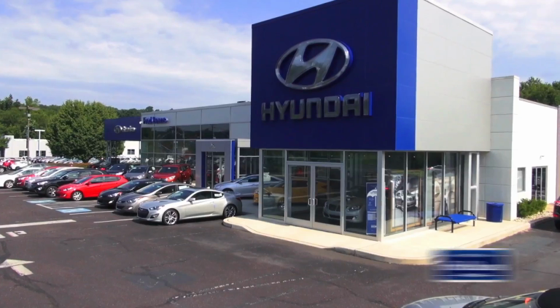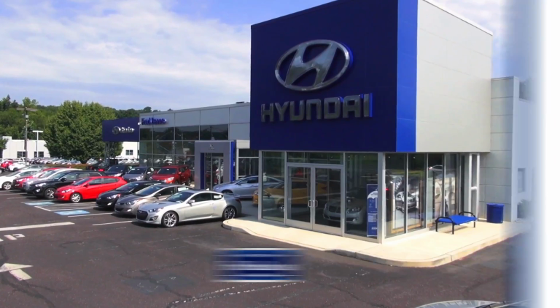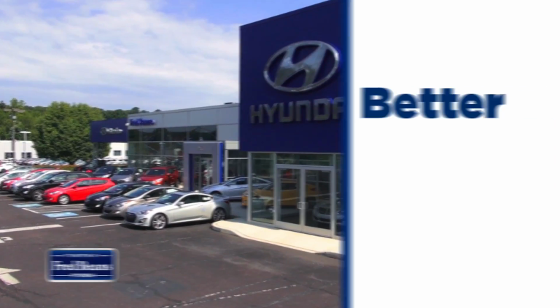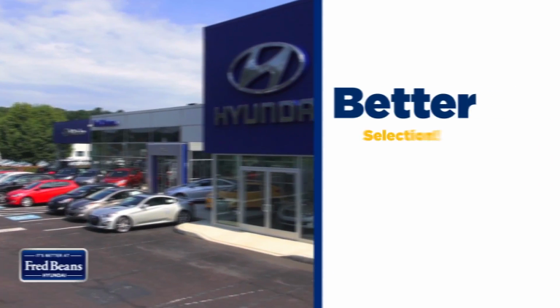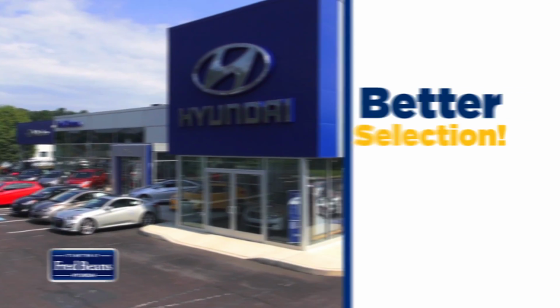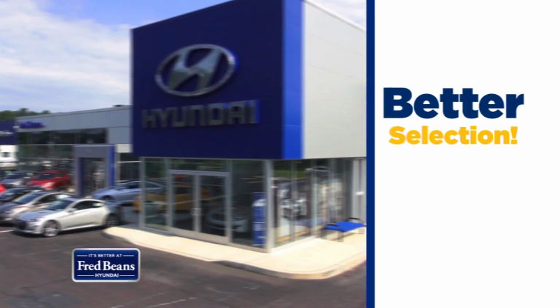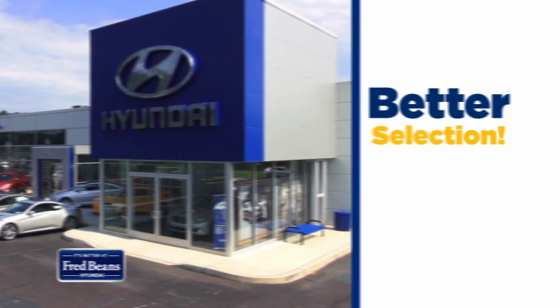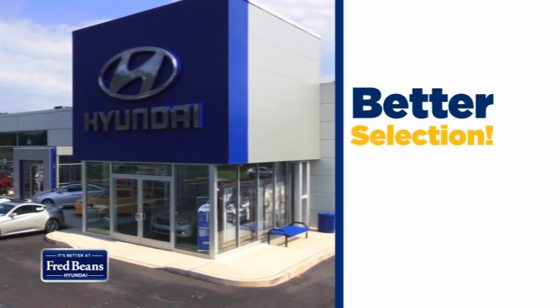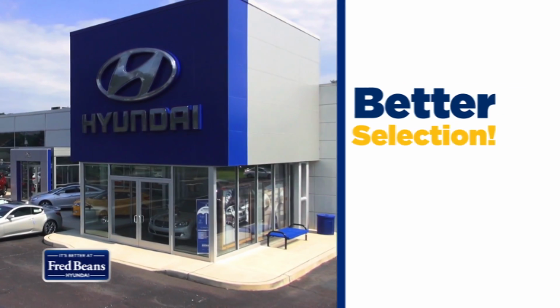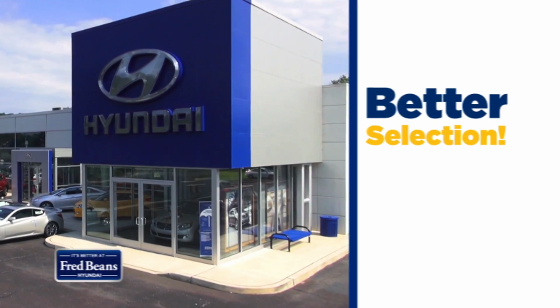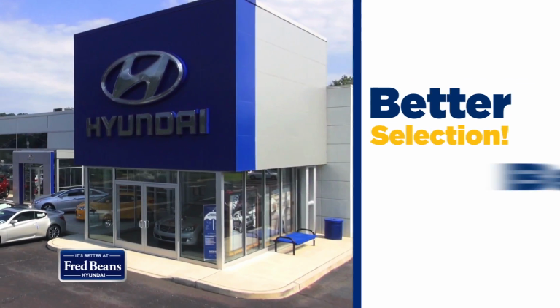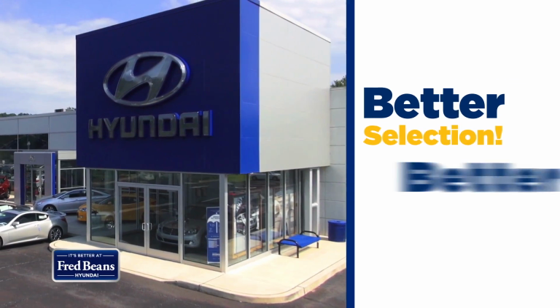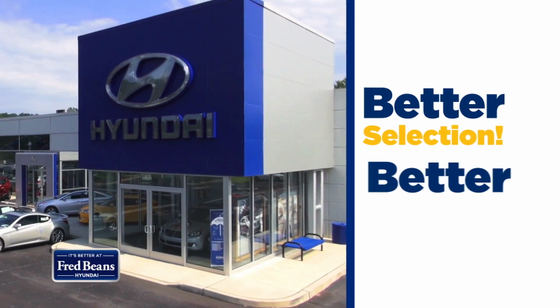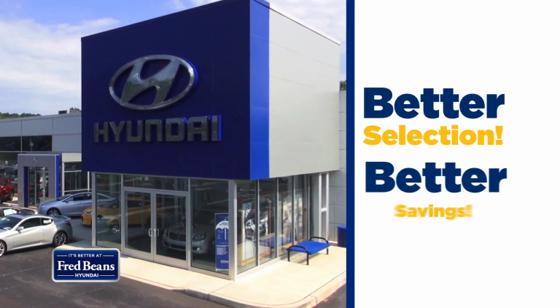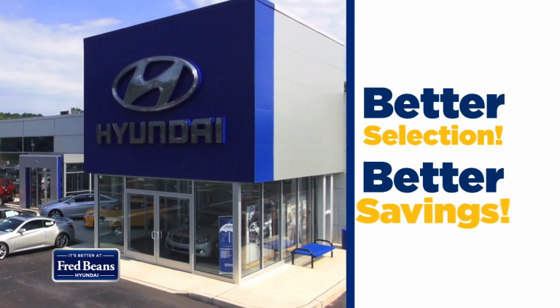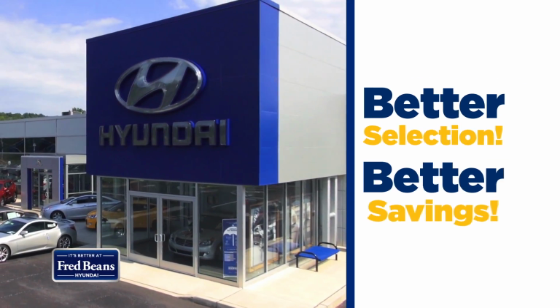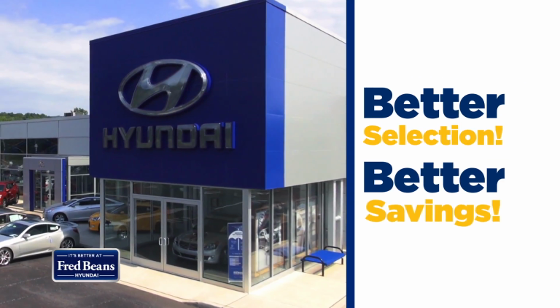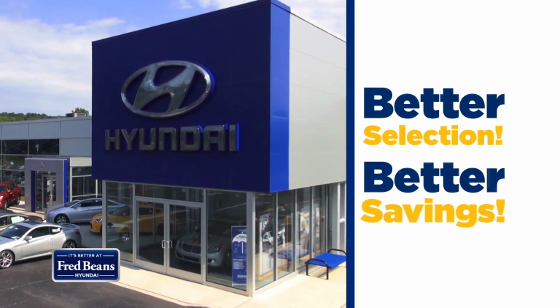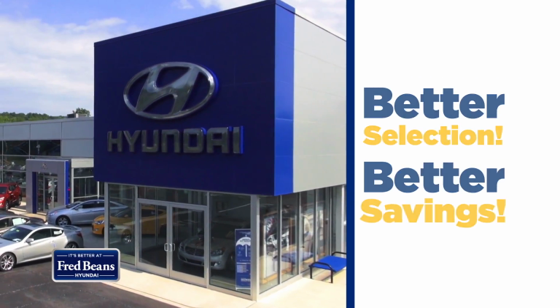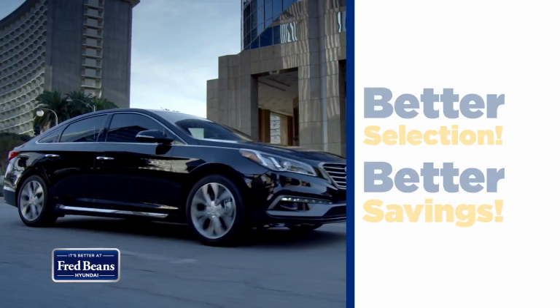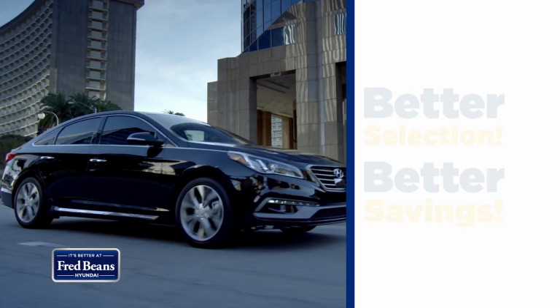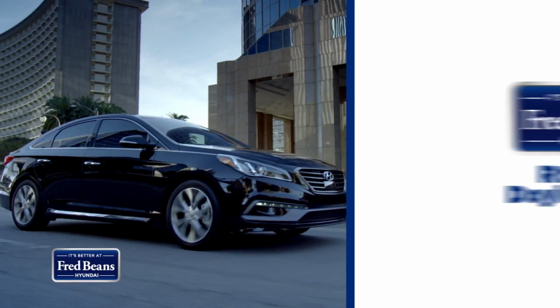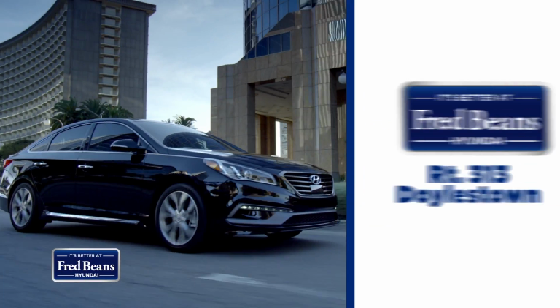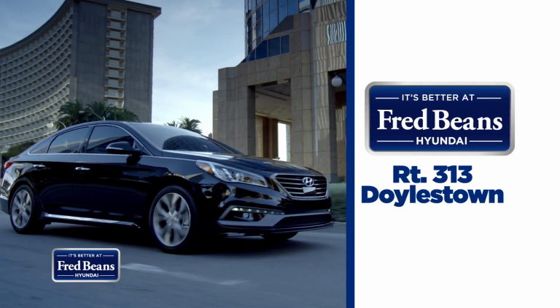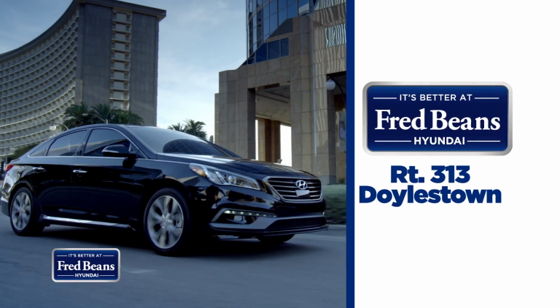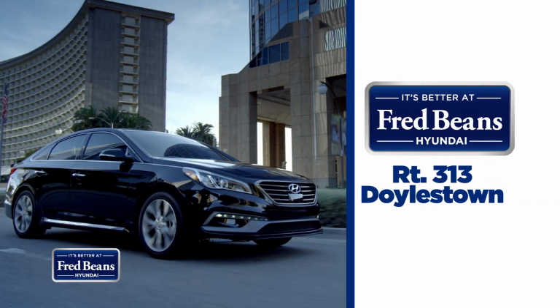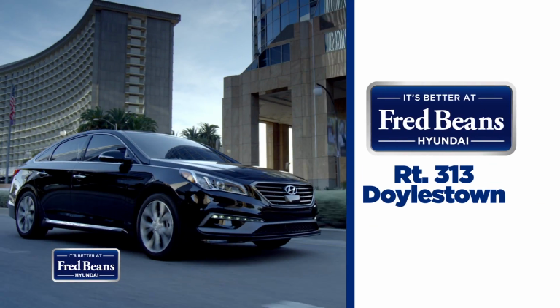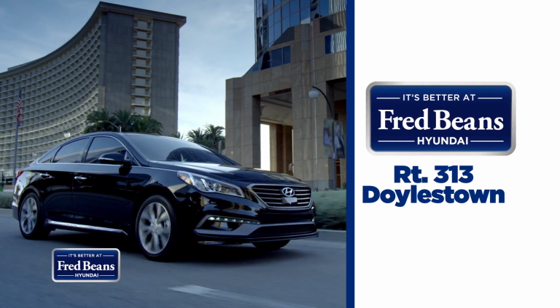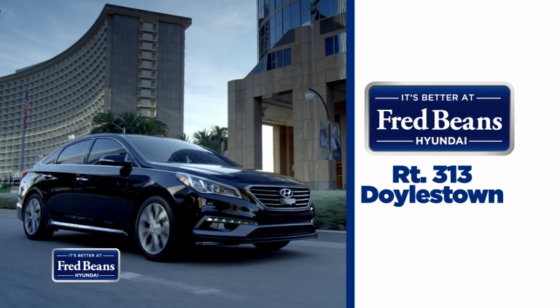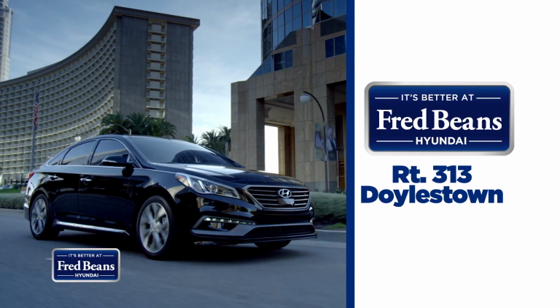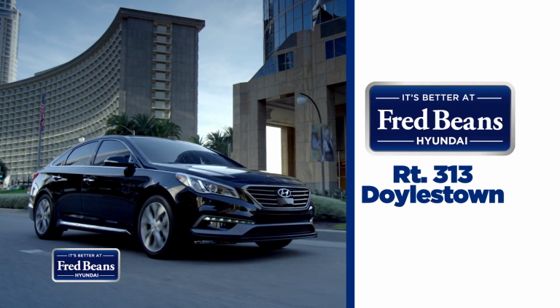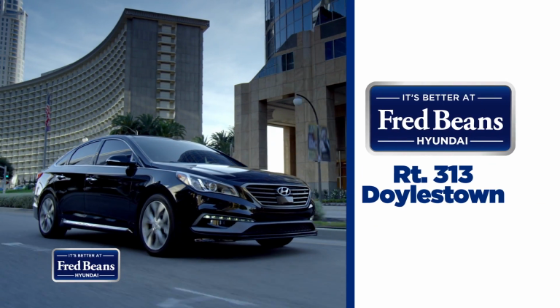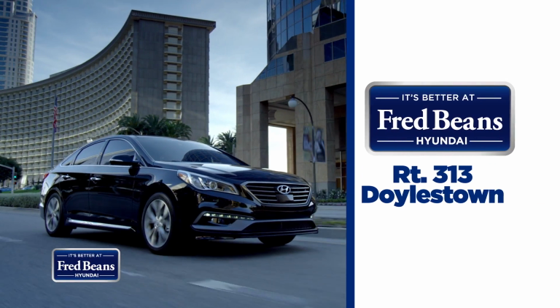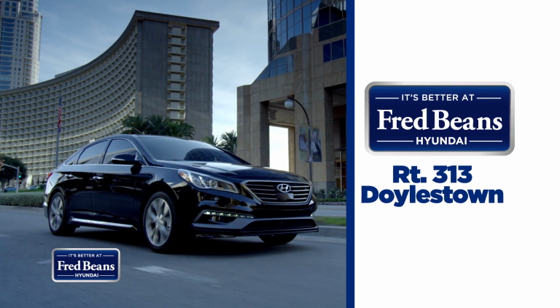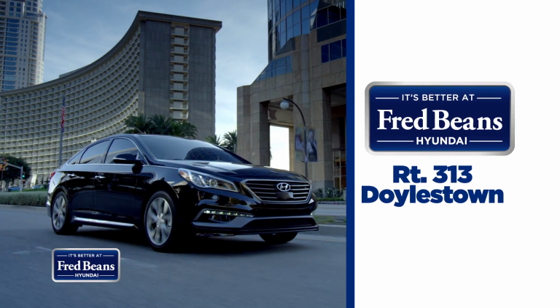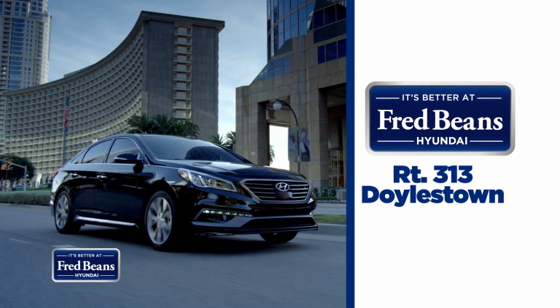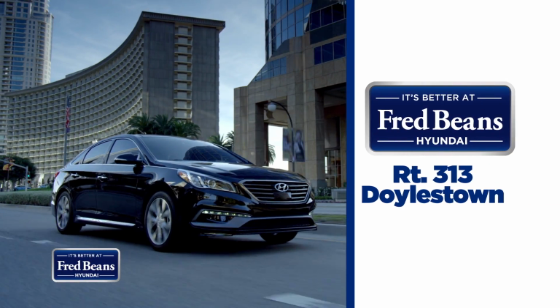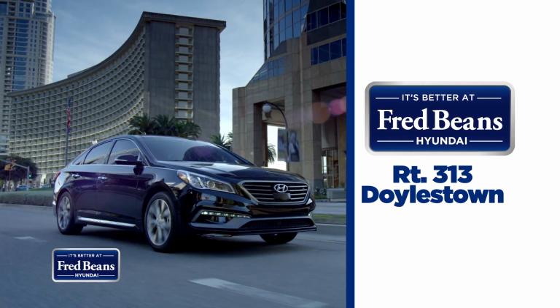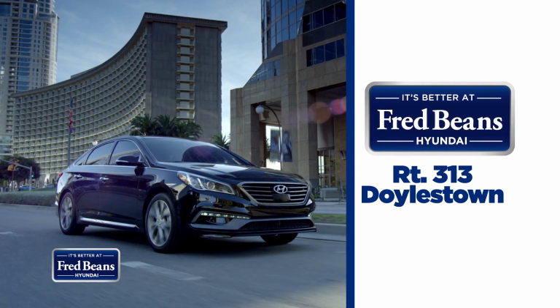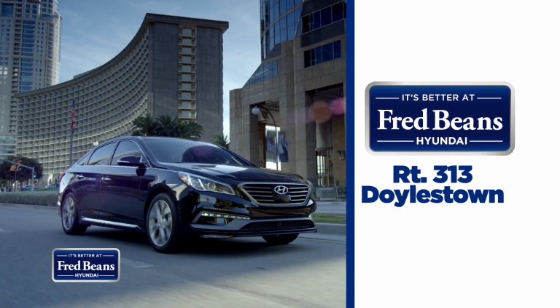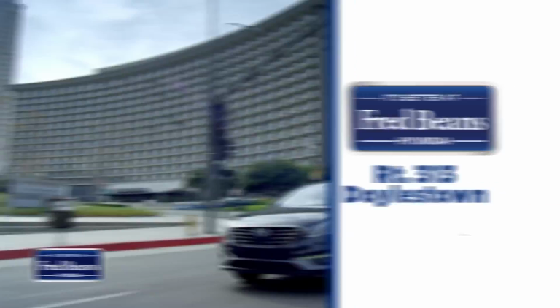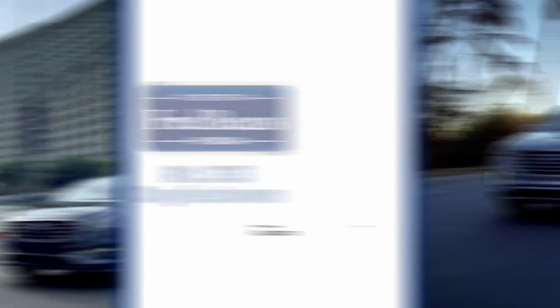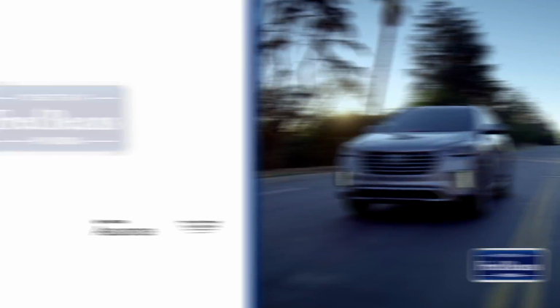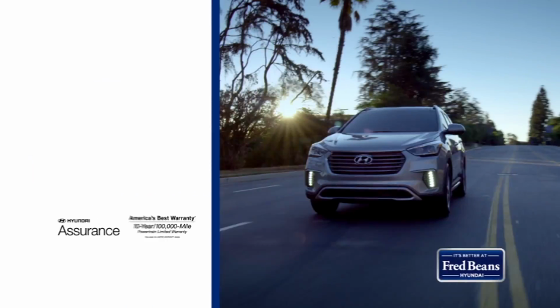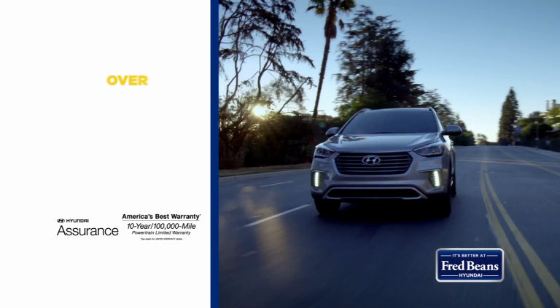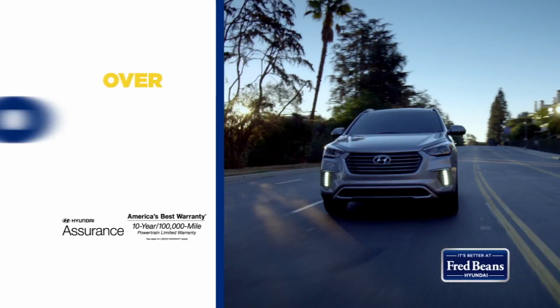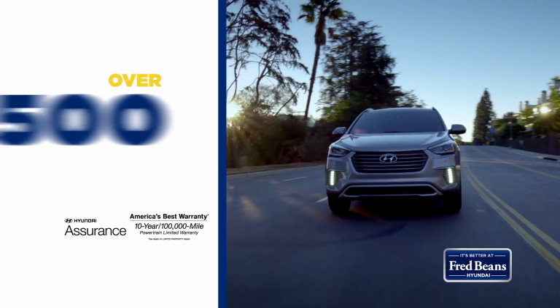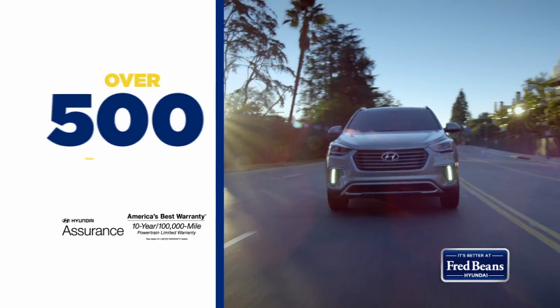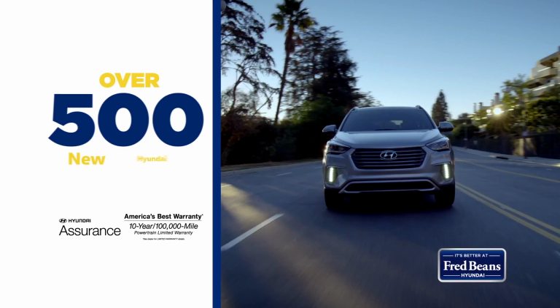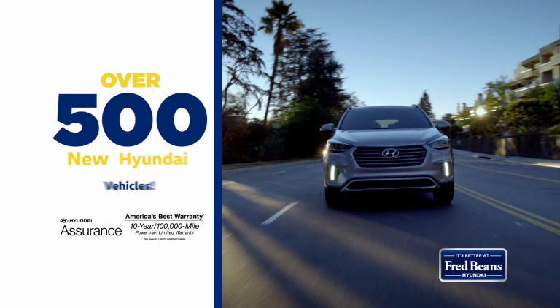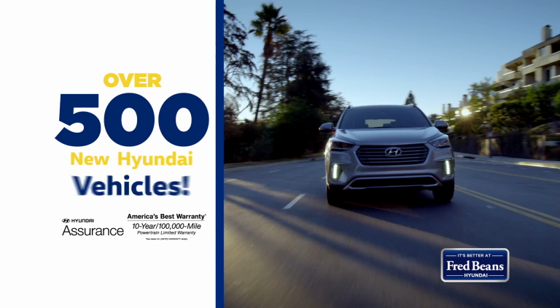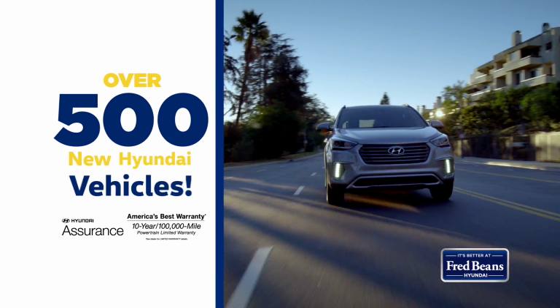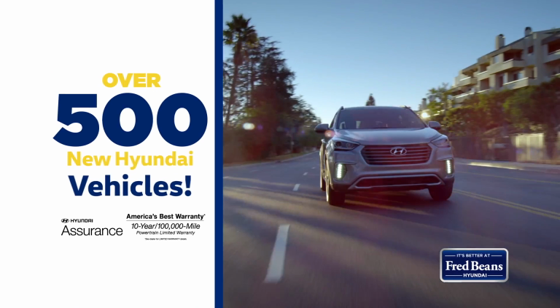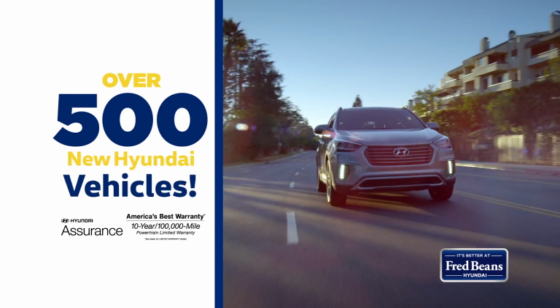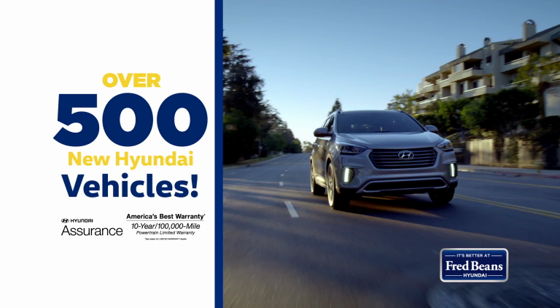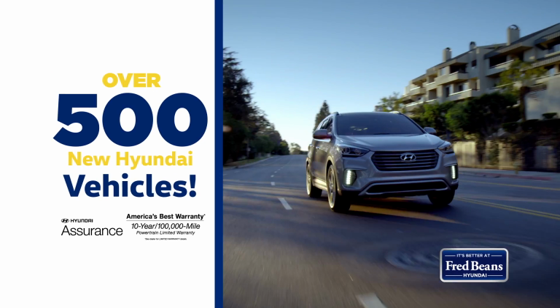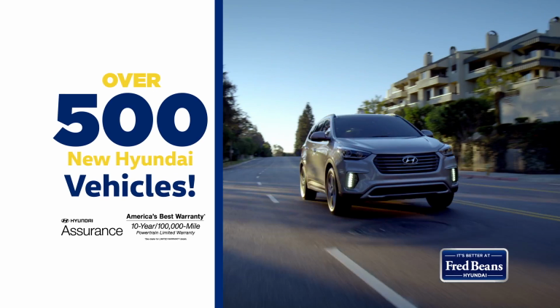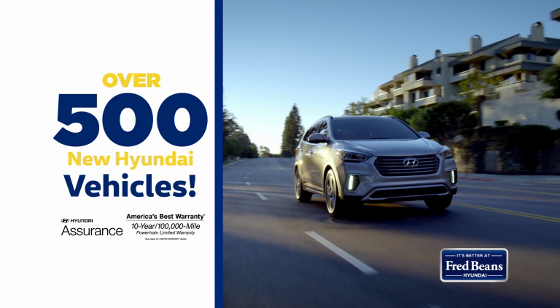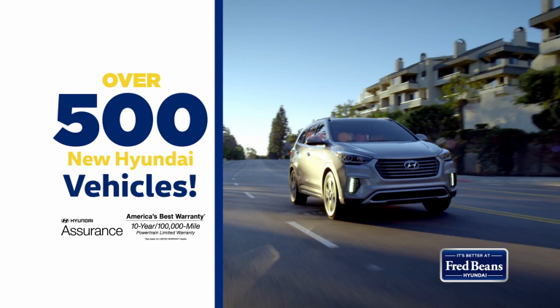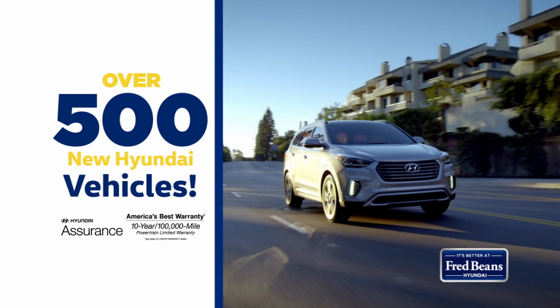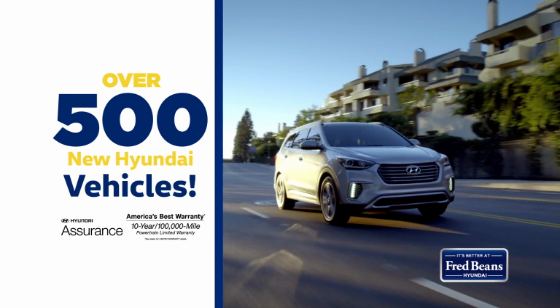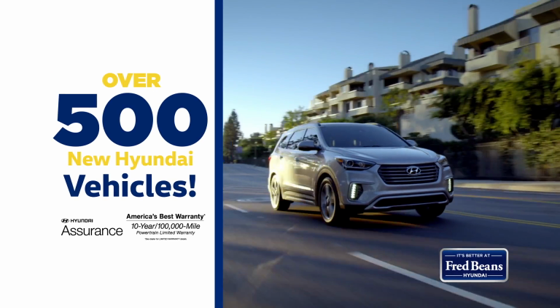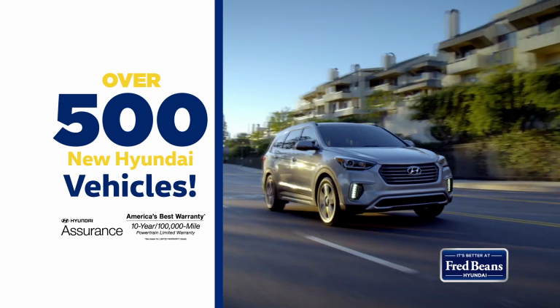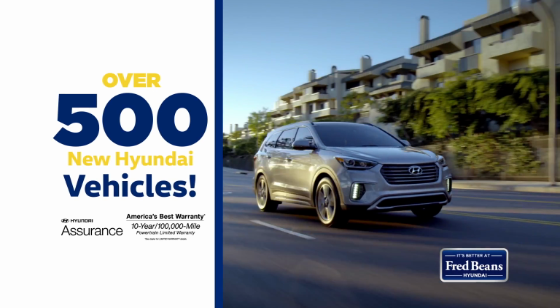Better selection, better savings. It's better at Fred Beans Hyundai in Doylestown. Save big on over 500 new Hyundai vehicles.